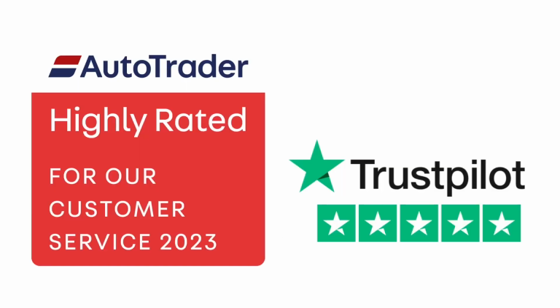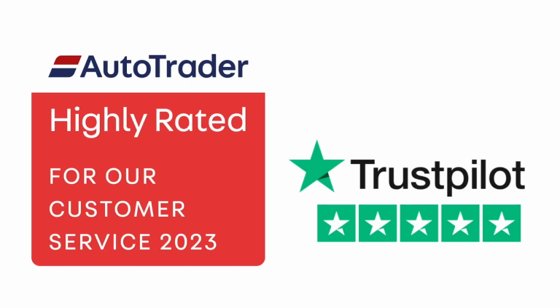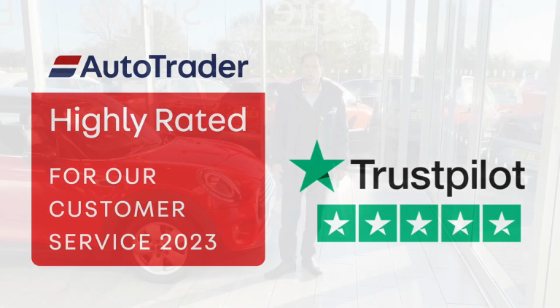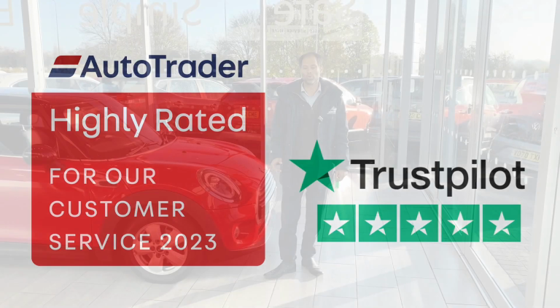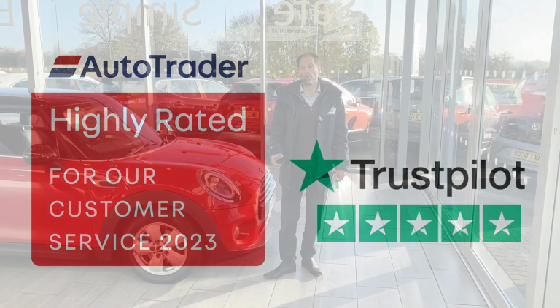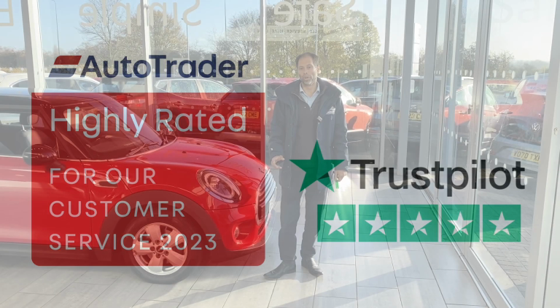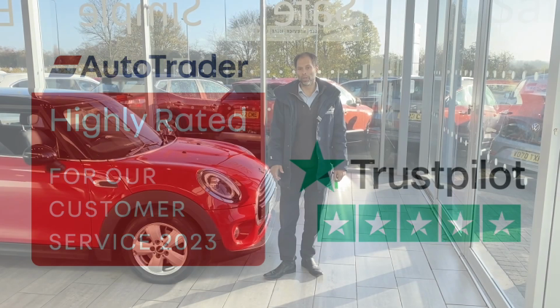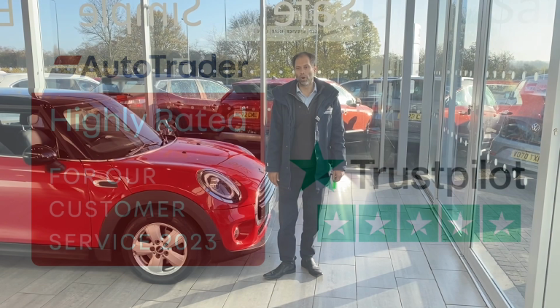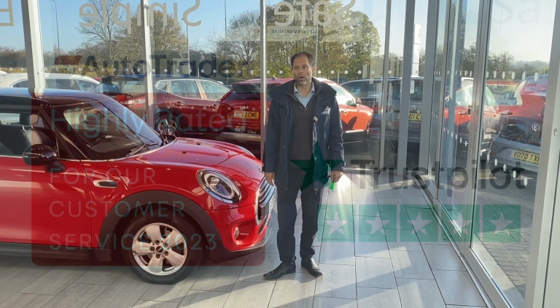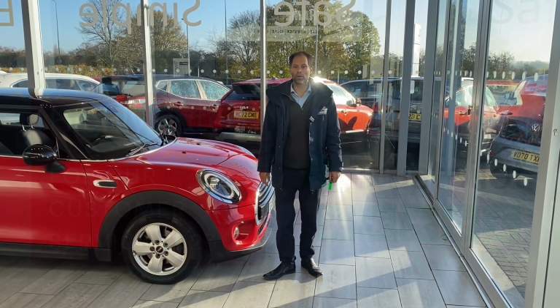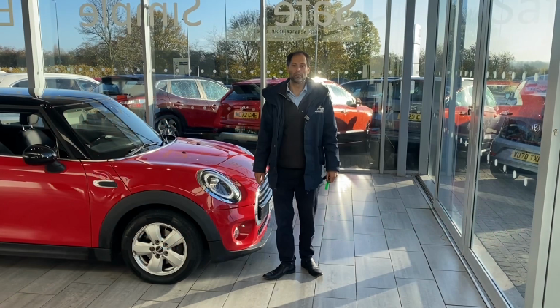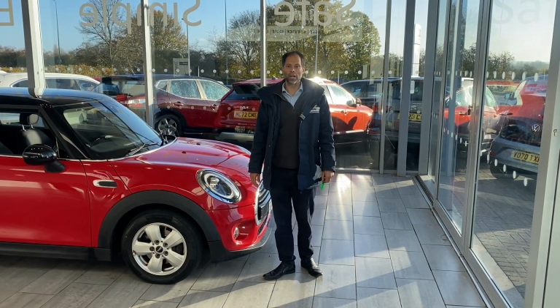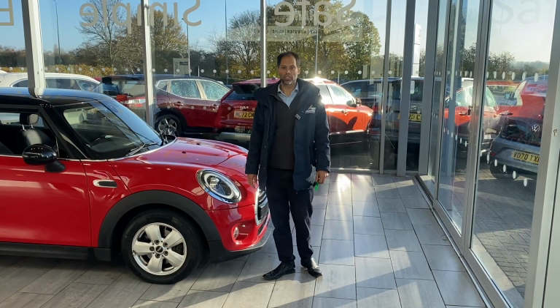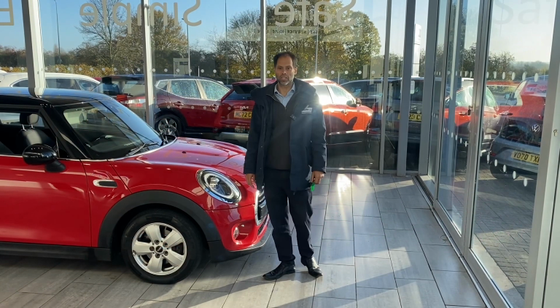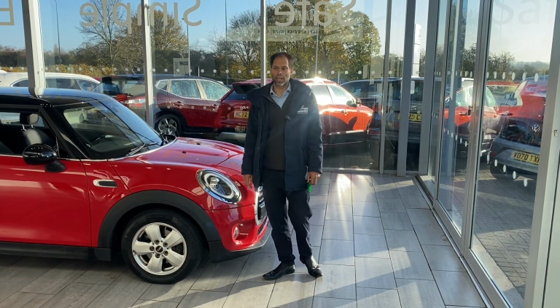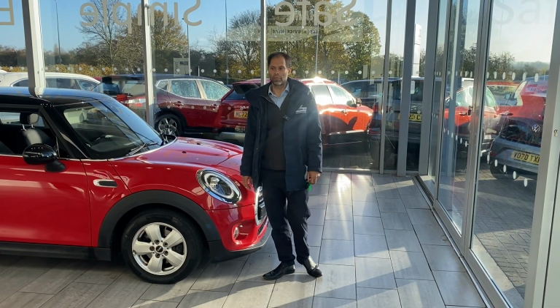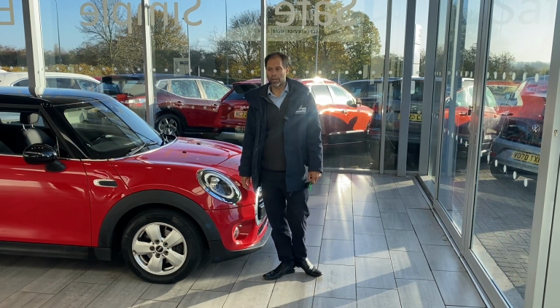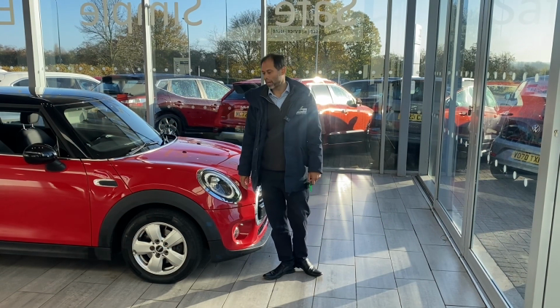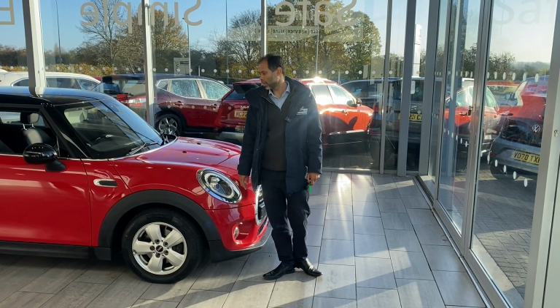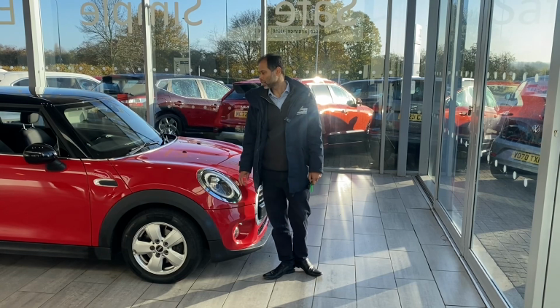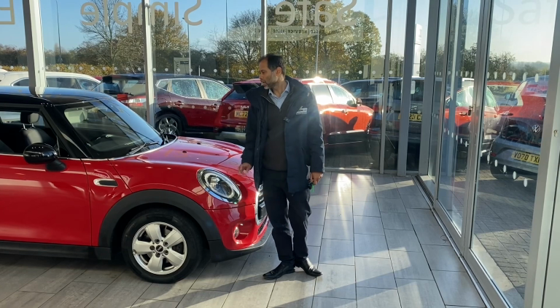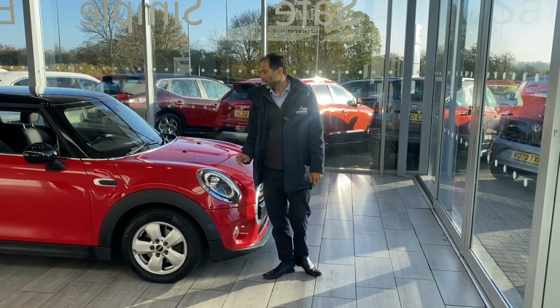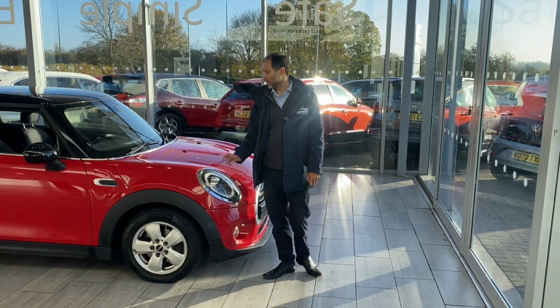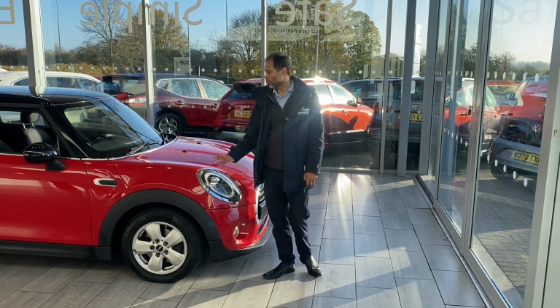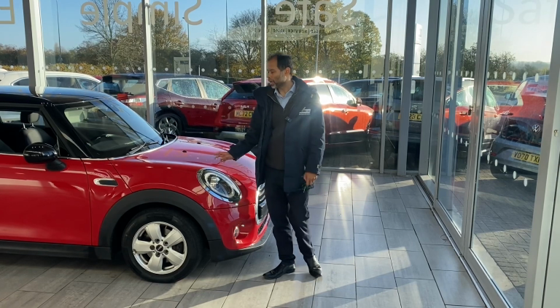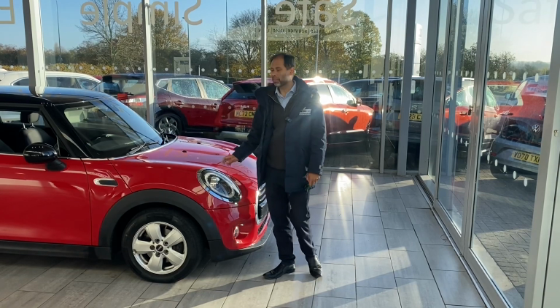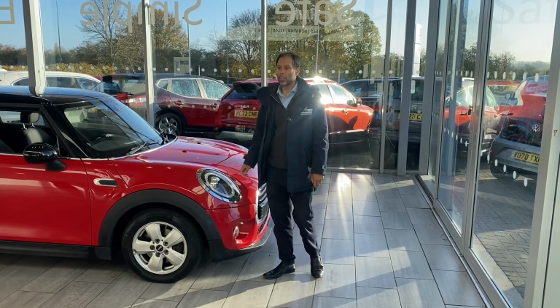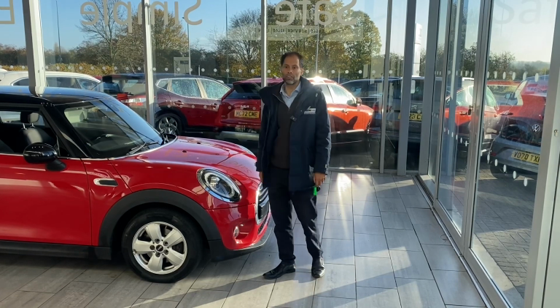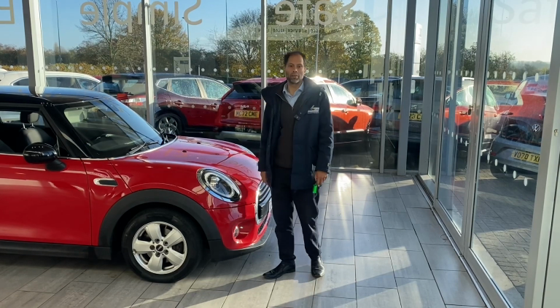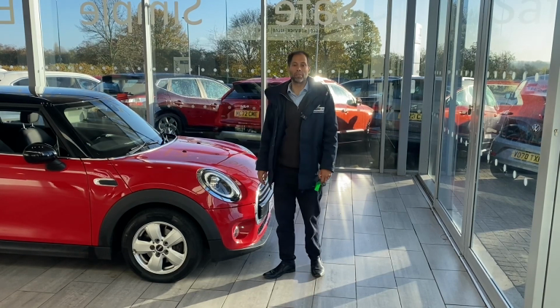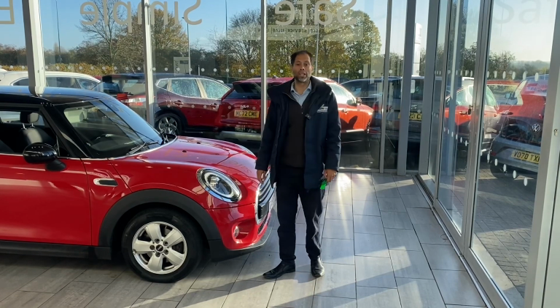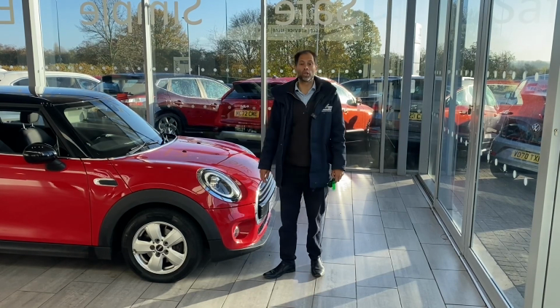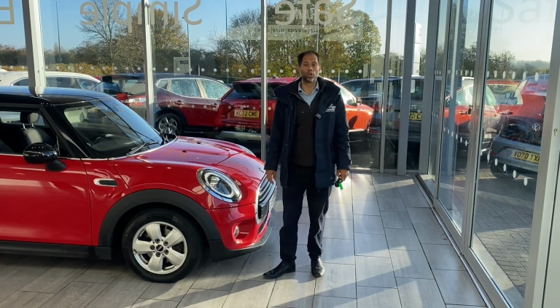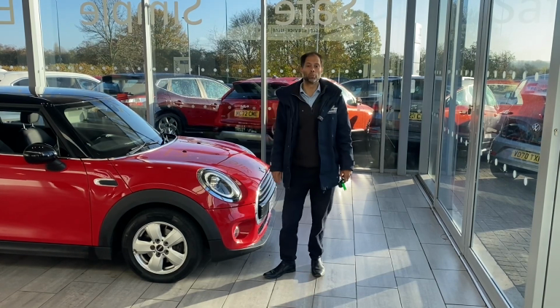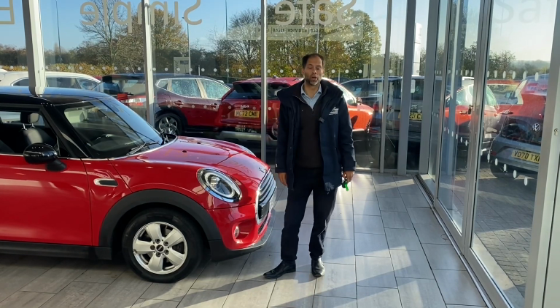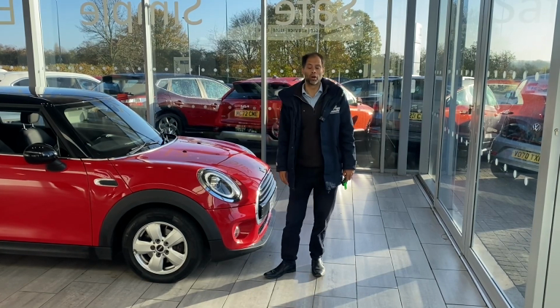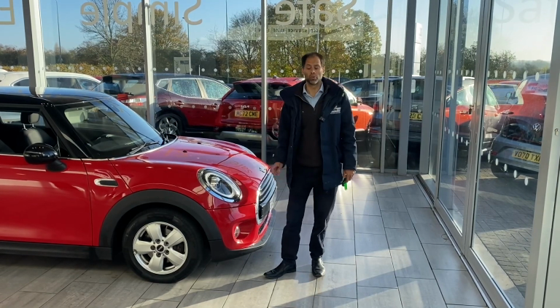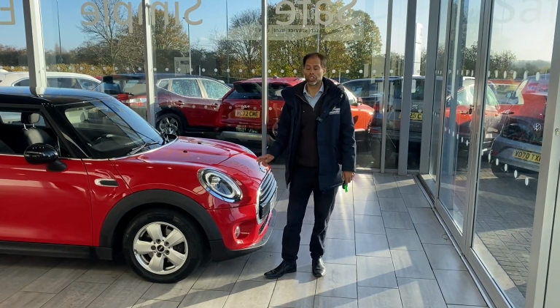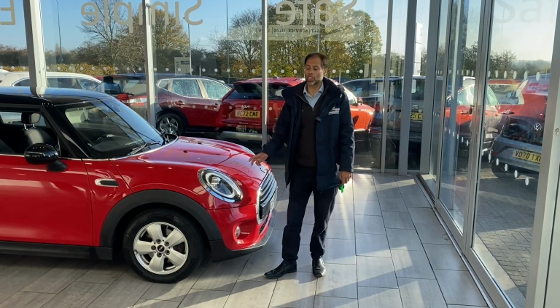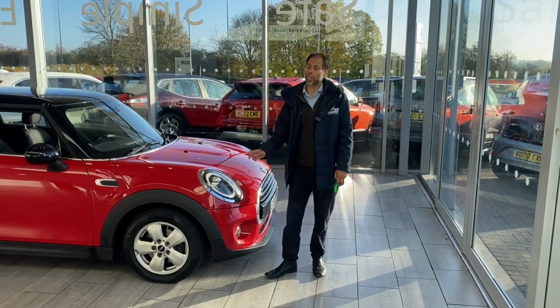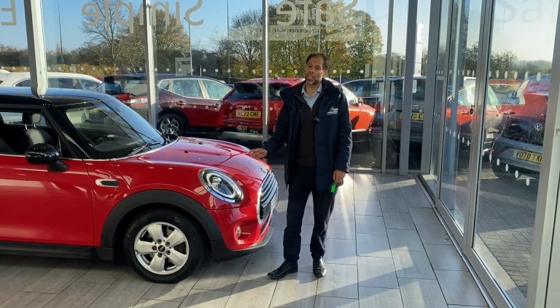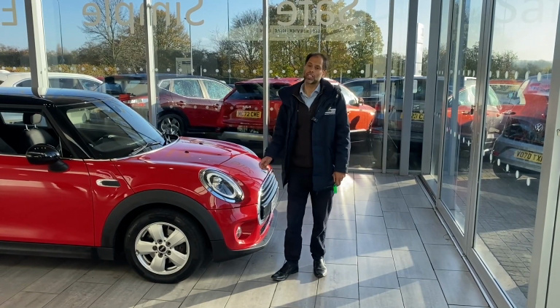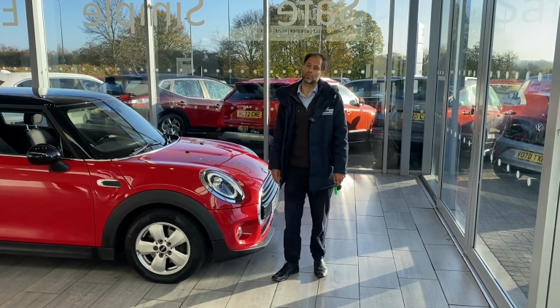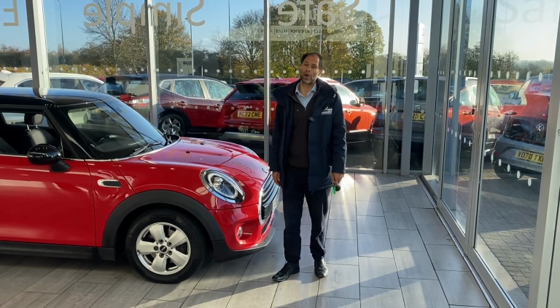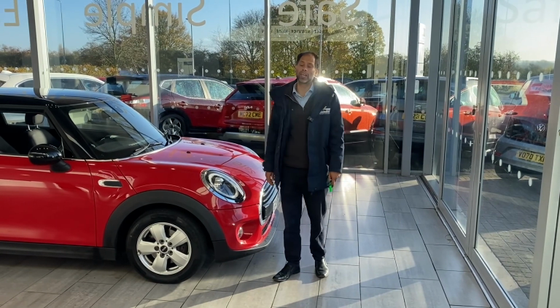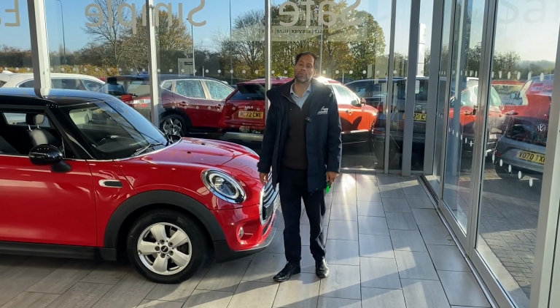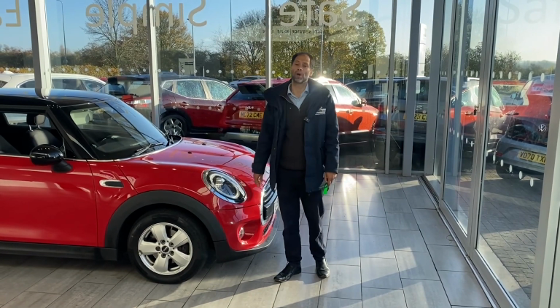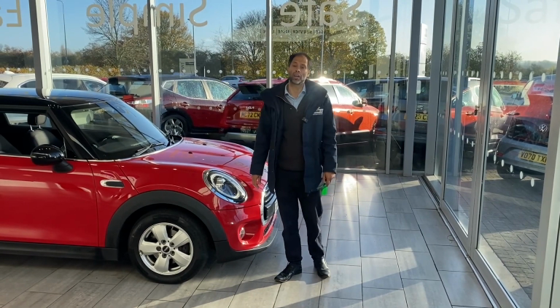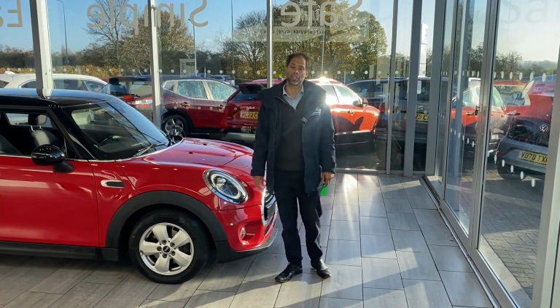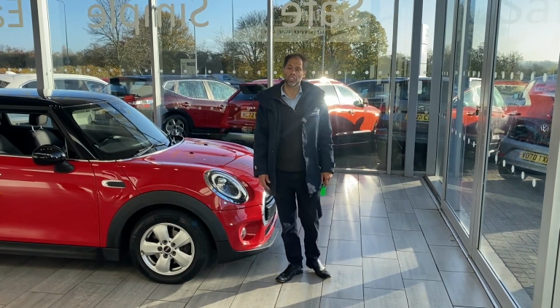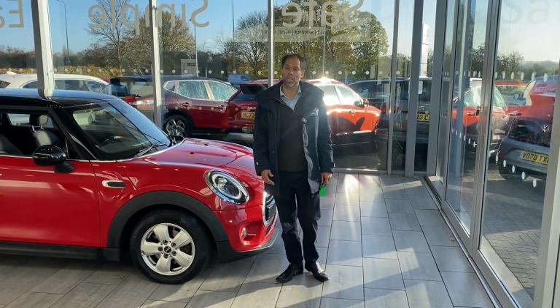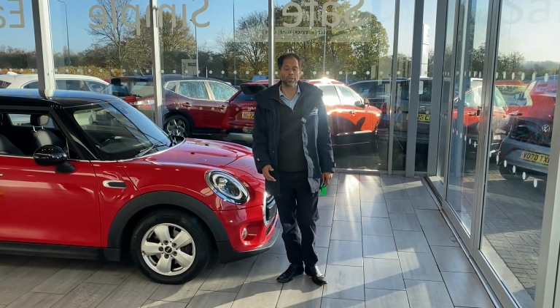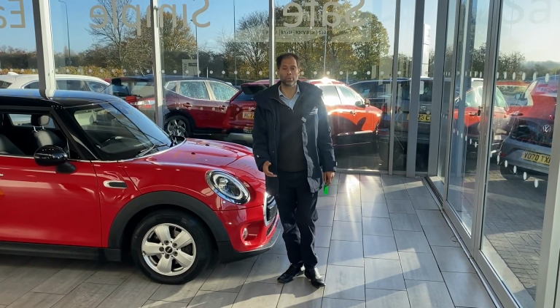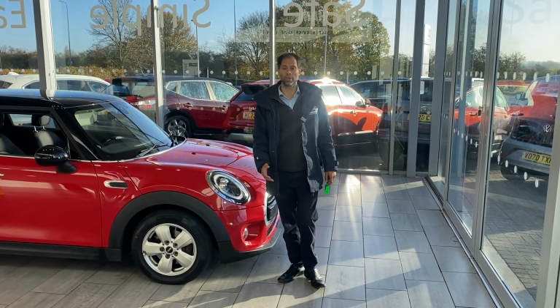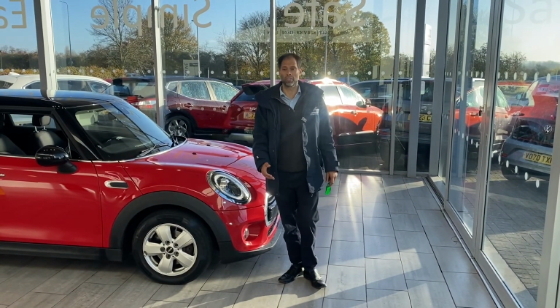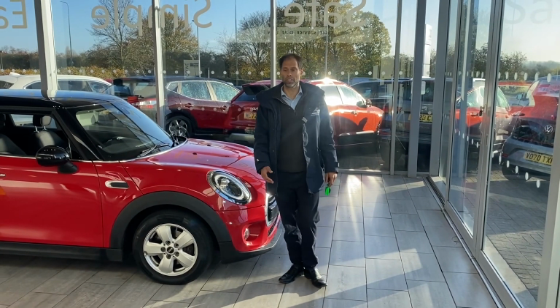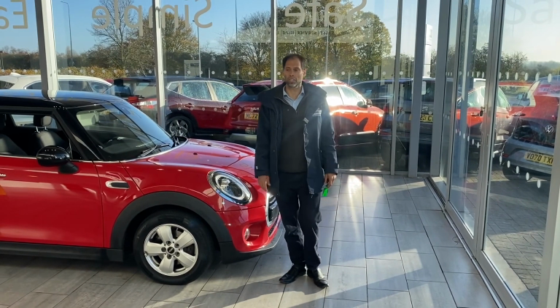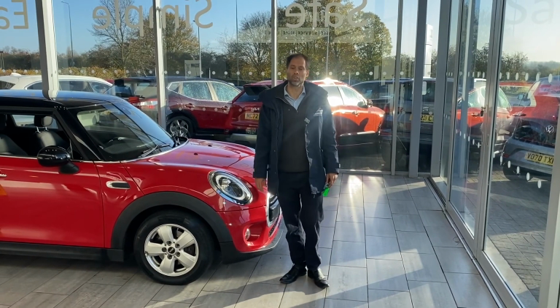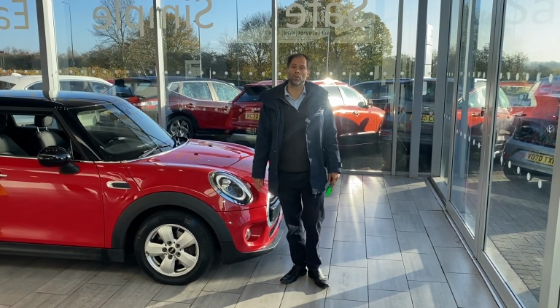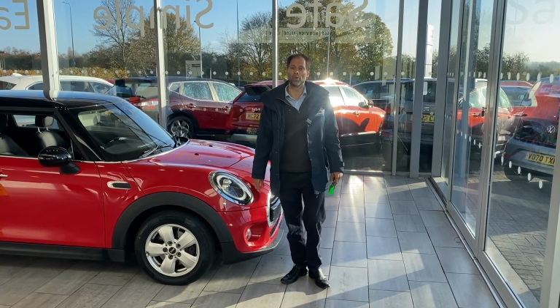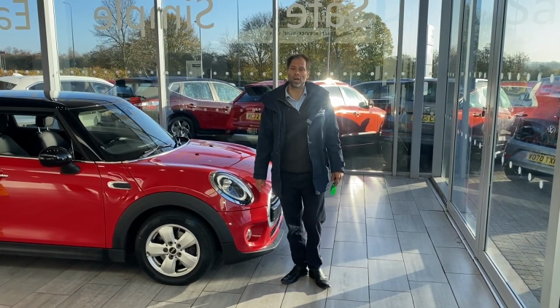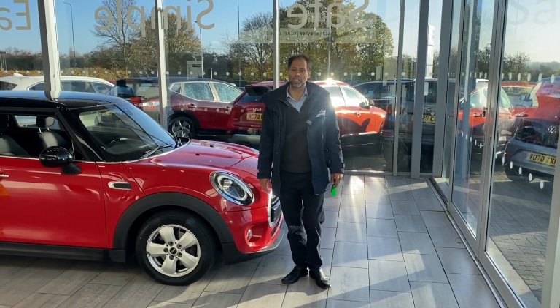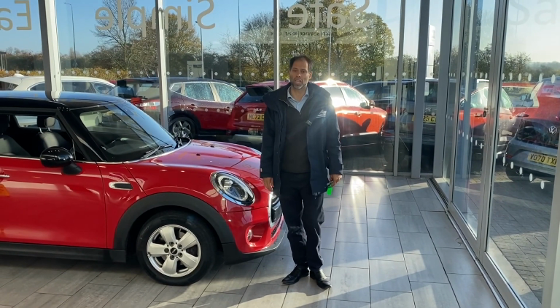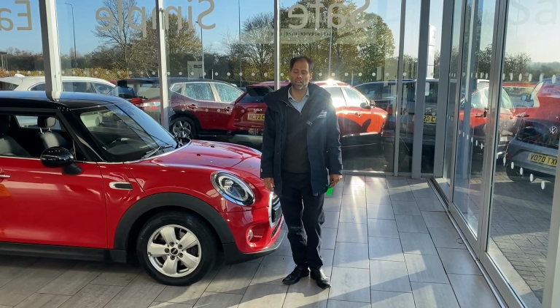Good morning, welcome back to Tame Cars. Here we have a lovely Mini Cooper. We've just taken this back in part exchange, previously sold by ourselves.